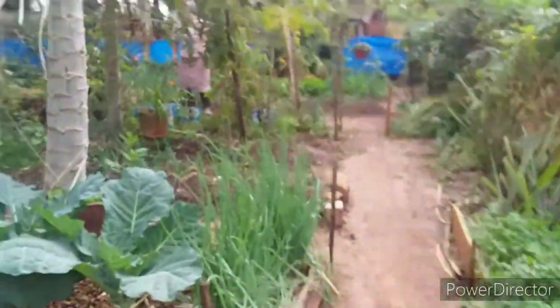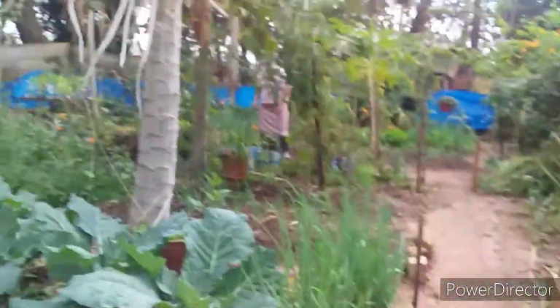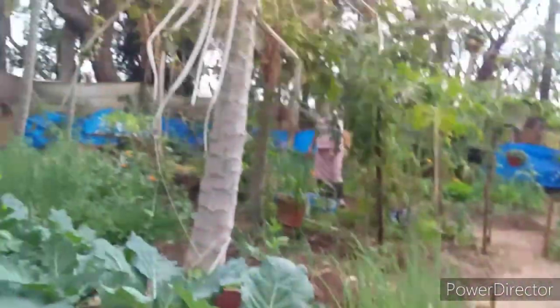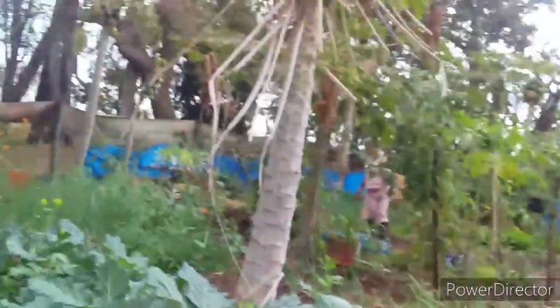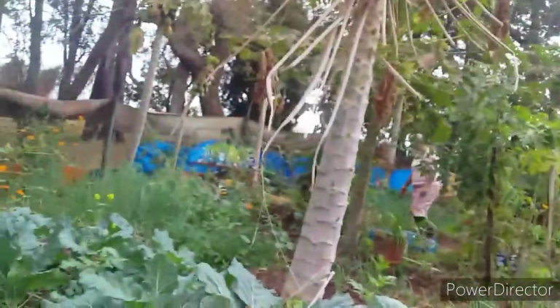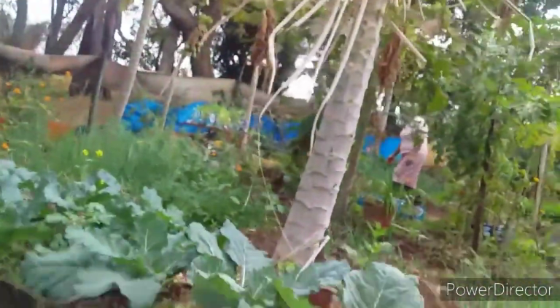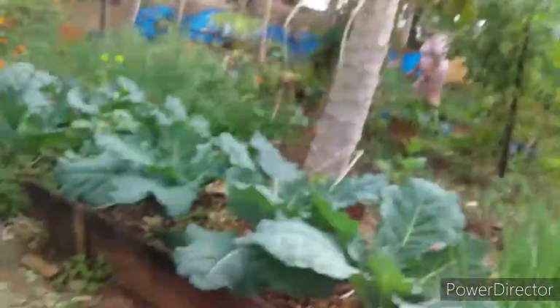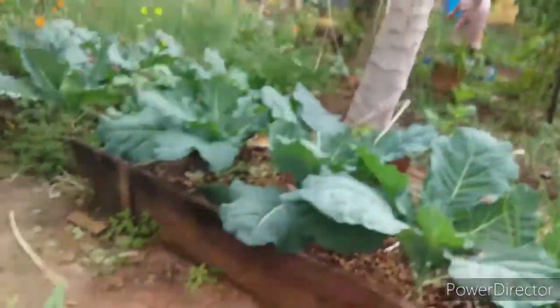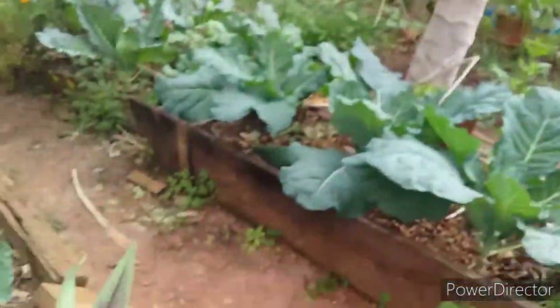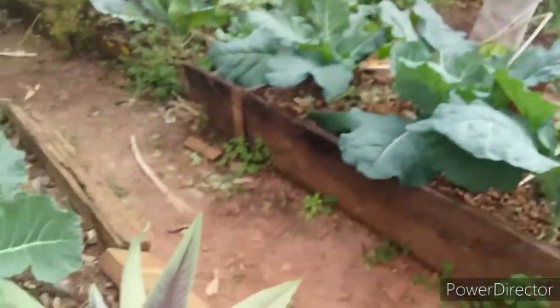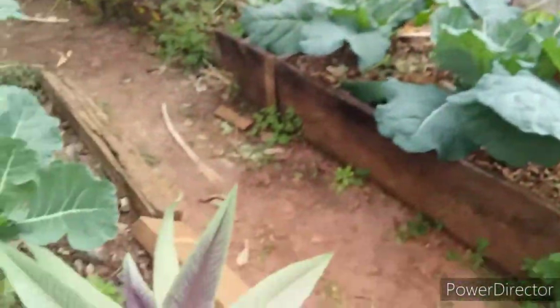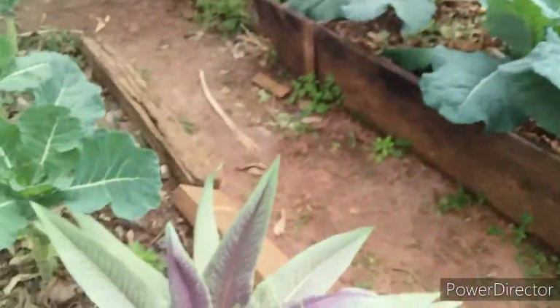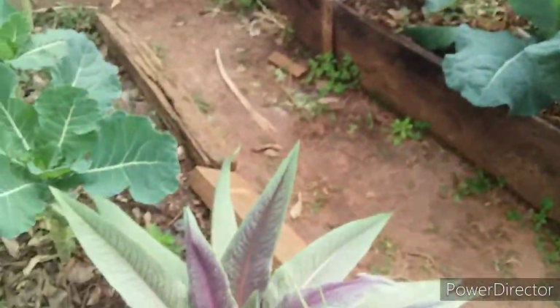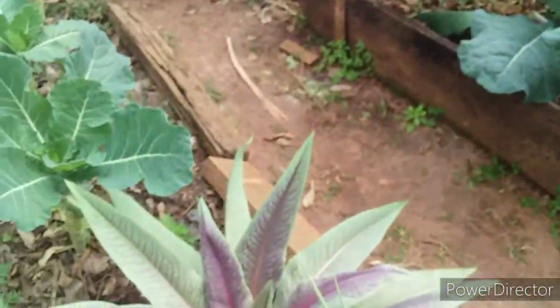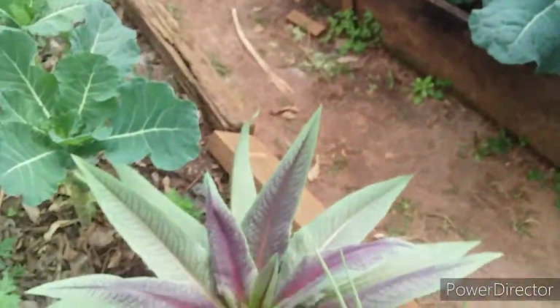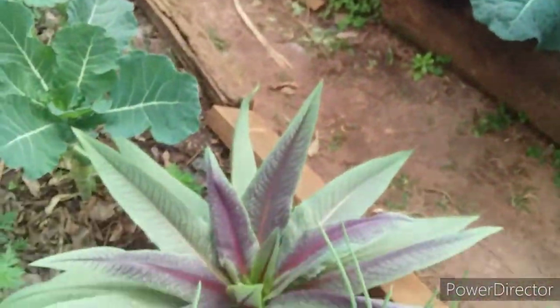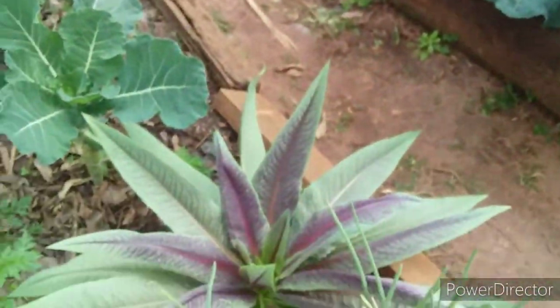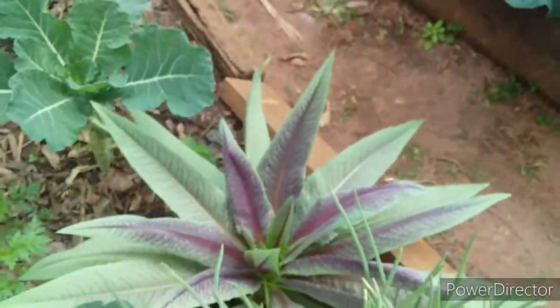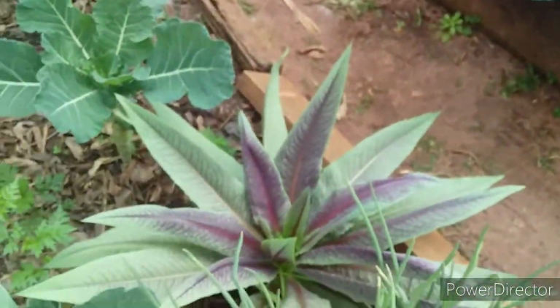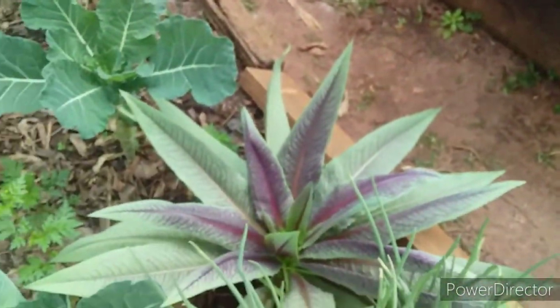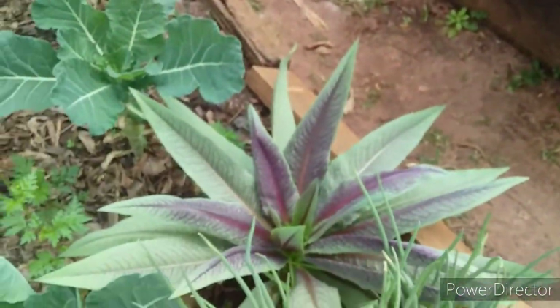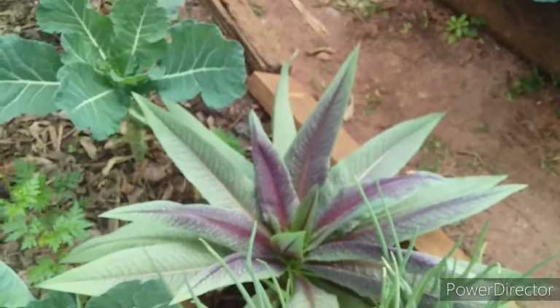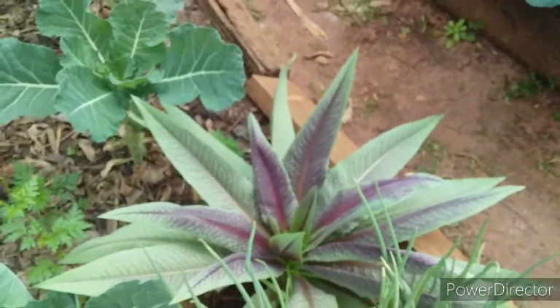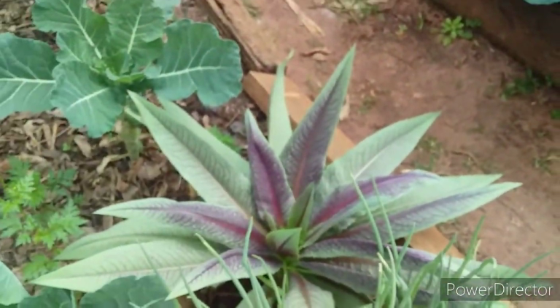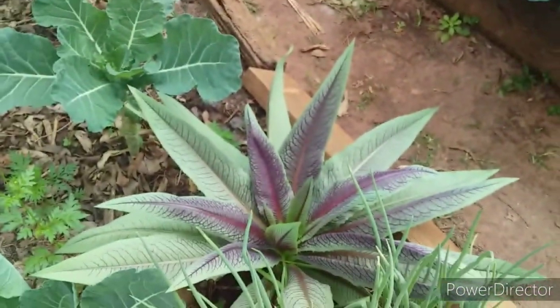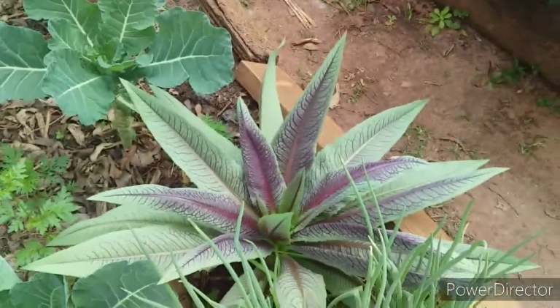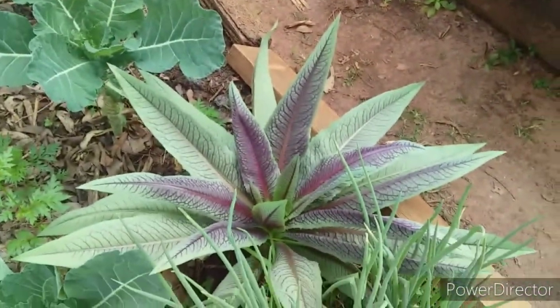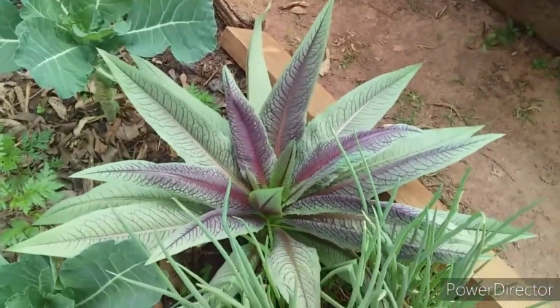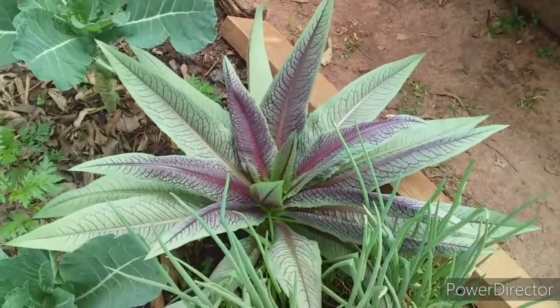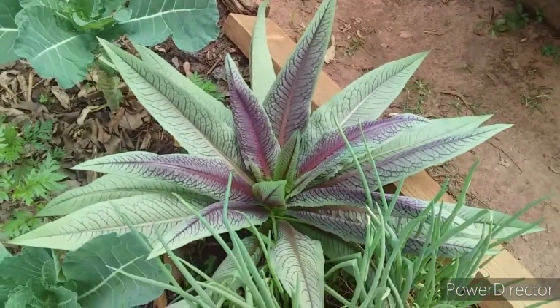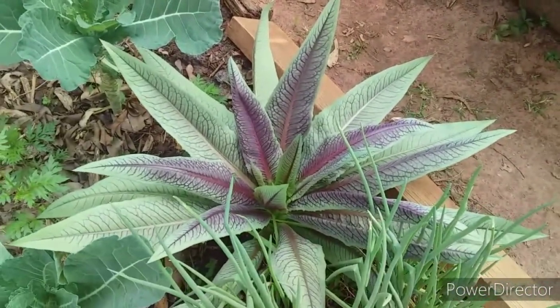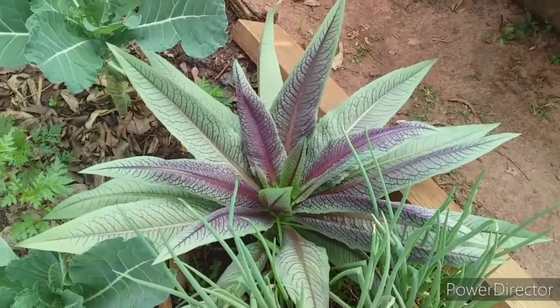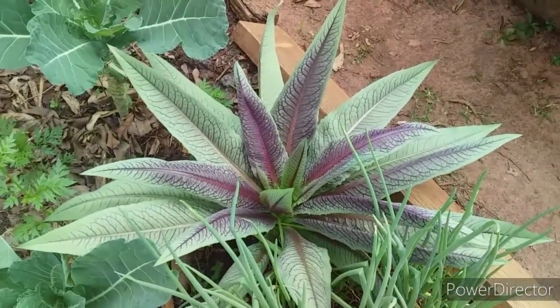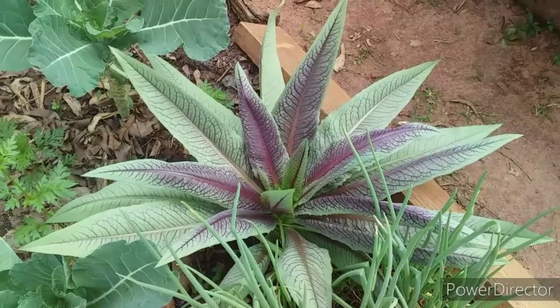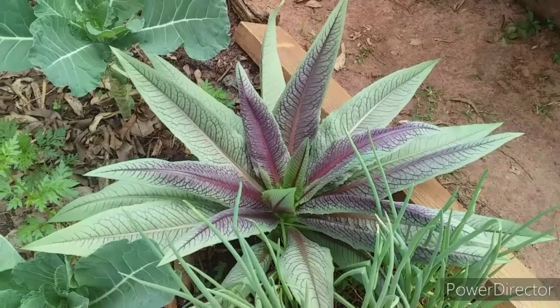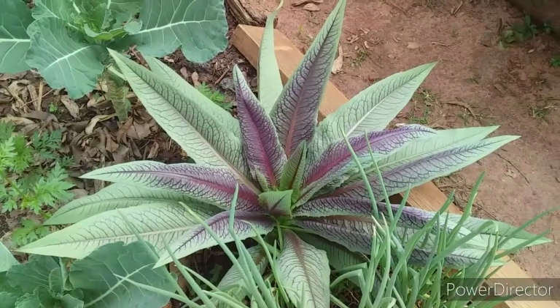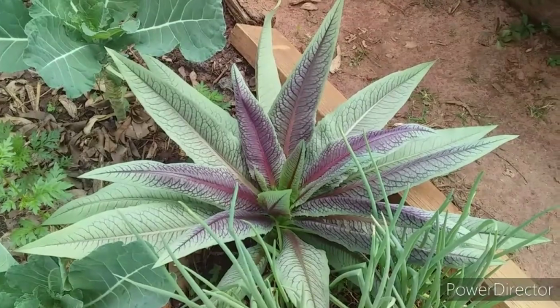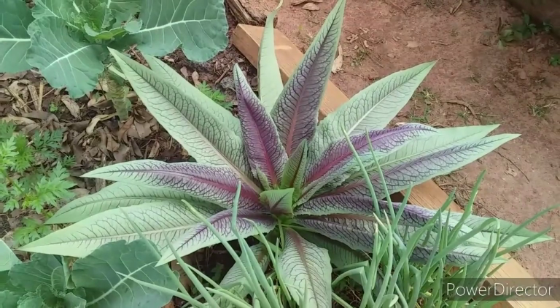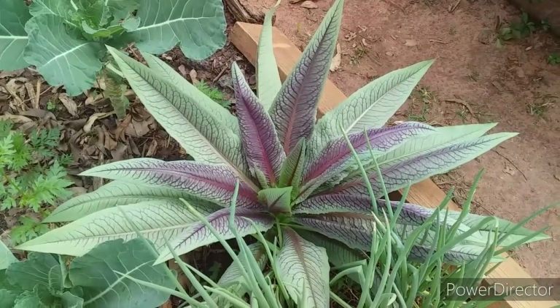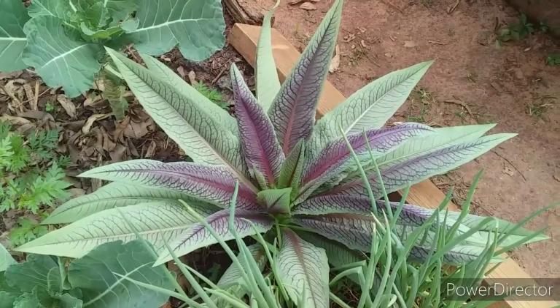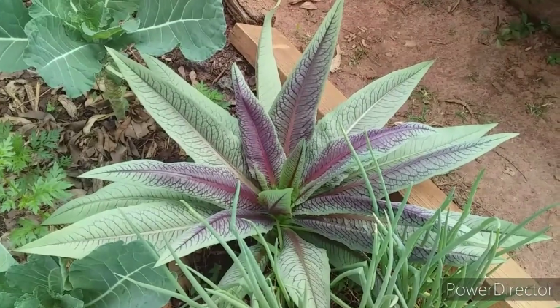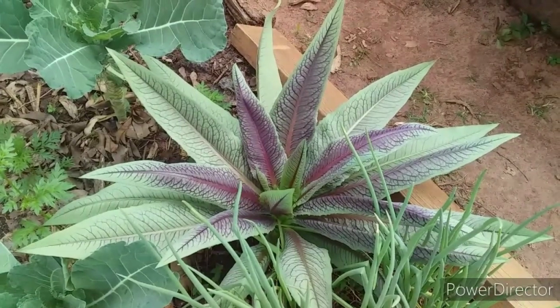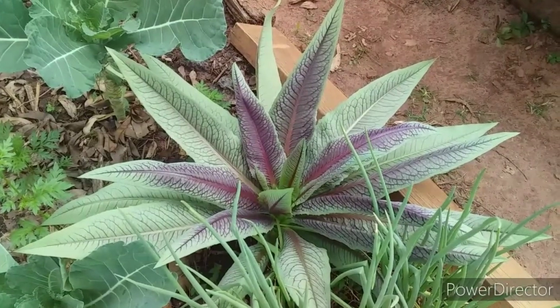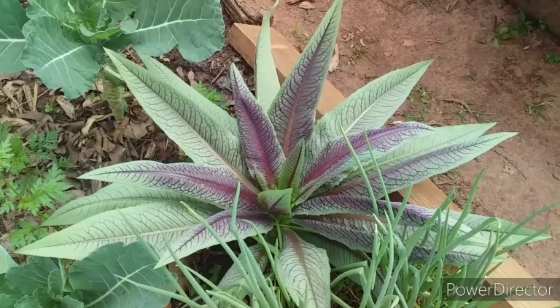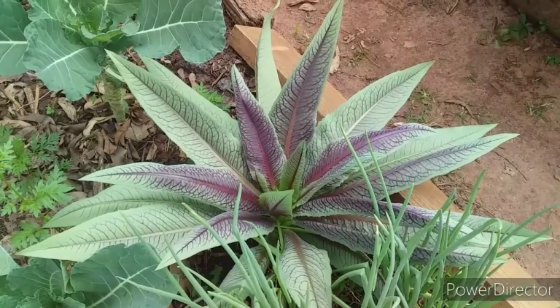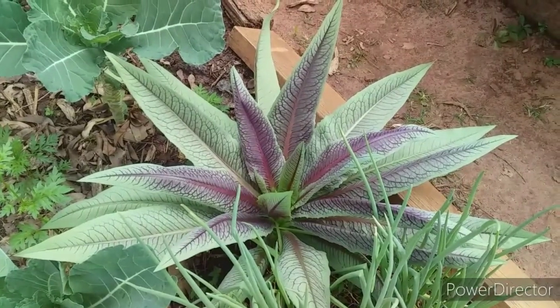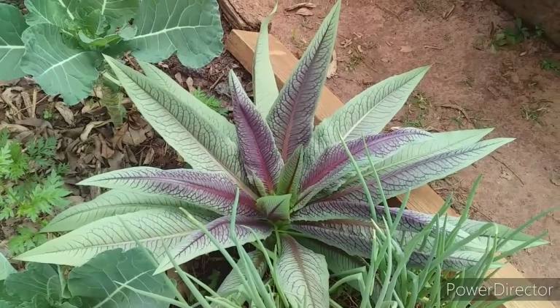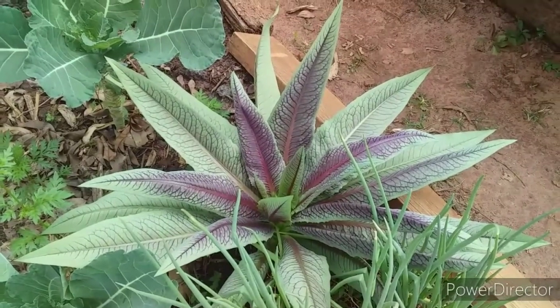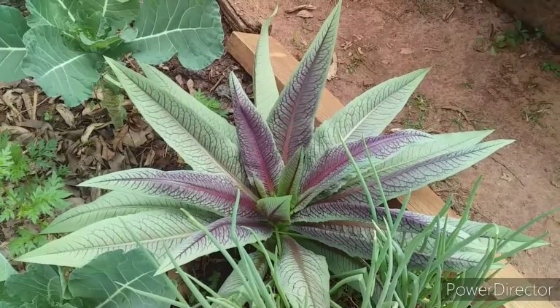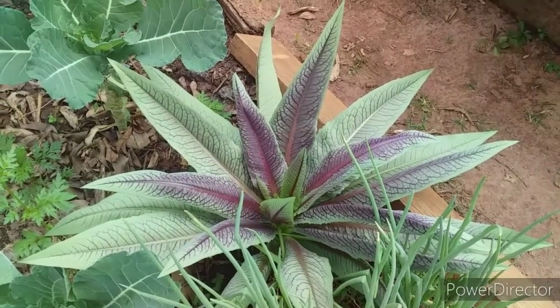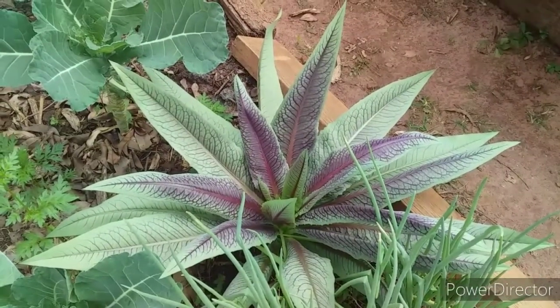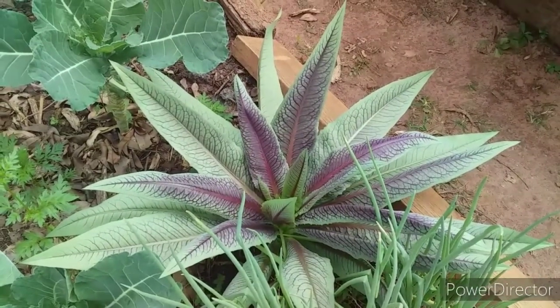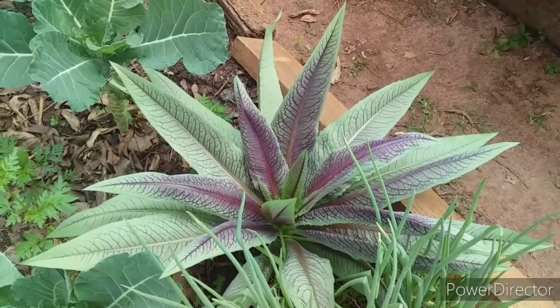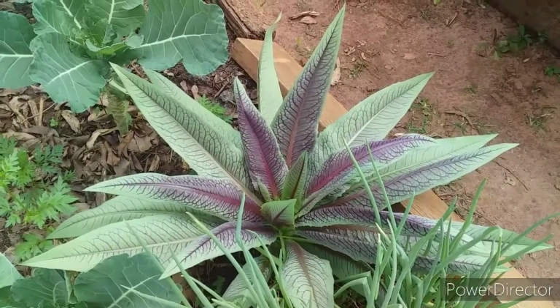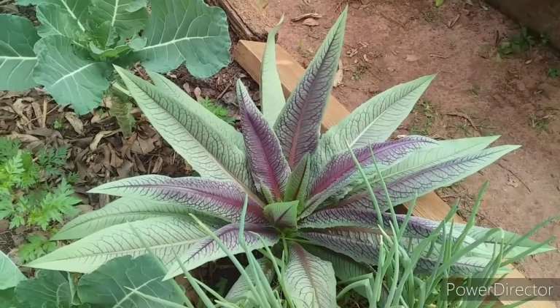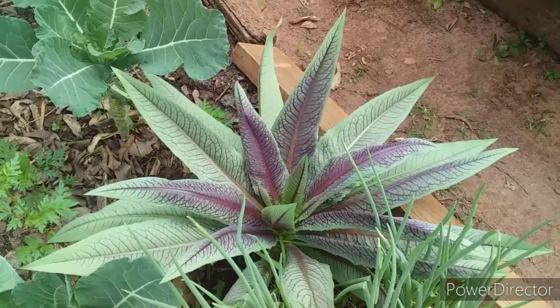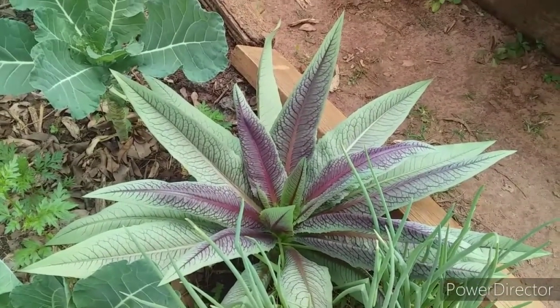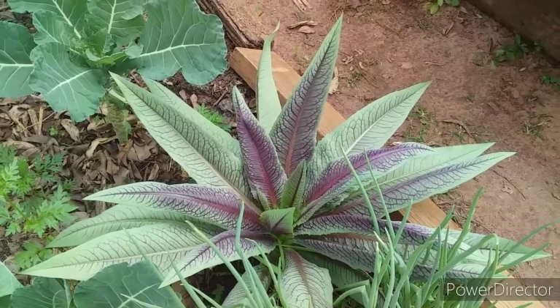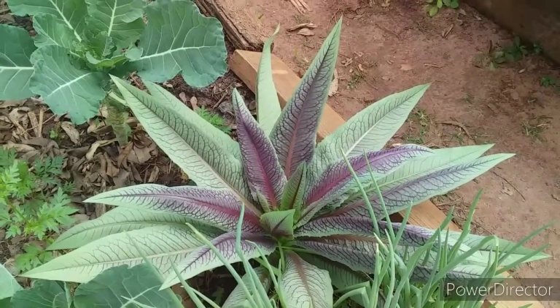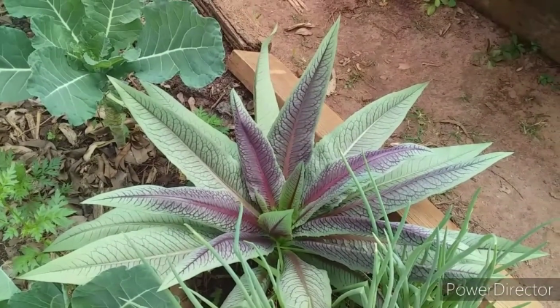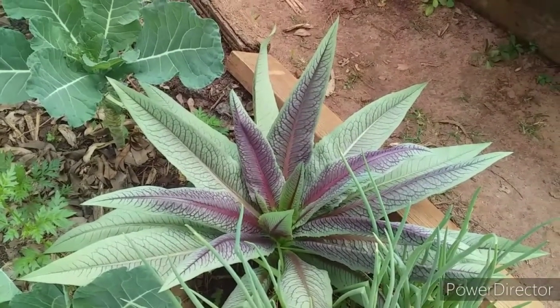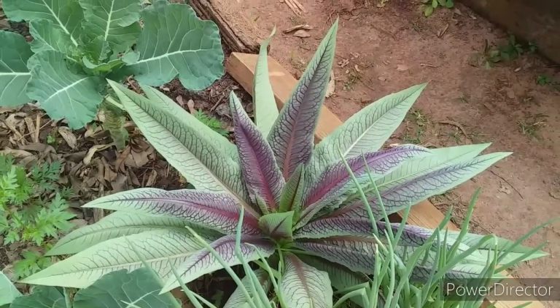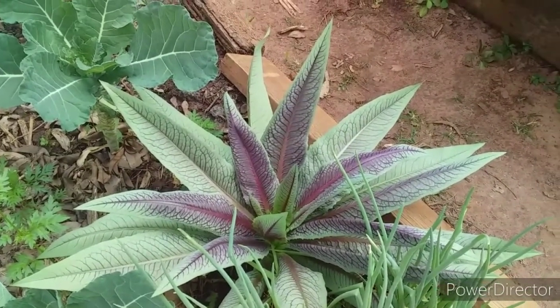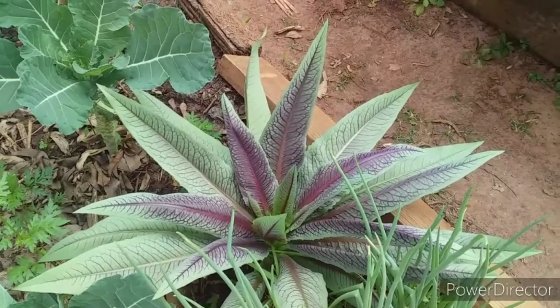Olha lá, gente. Almeirãozinho do Paraná. Olha como tá bonito — parece uma flor, né? Mas é almeirão. Tá bonito.